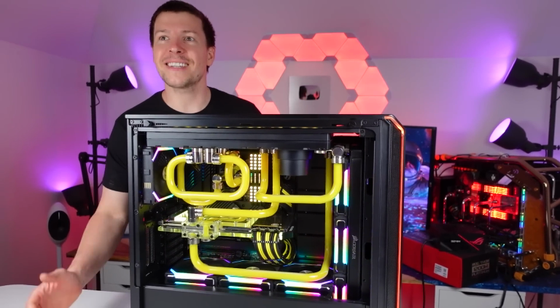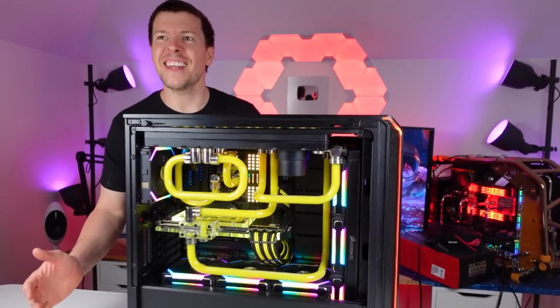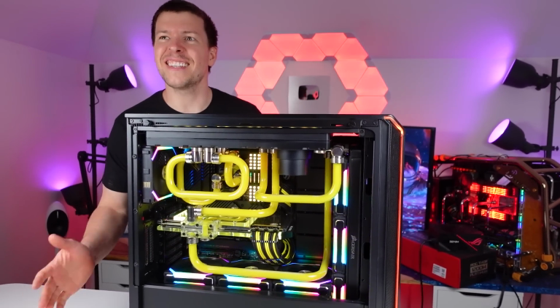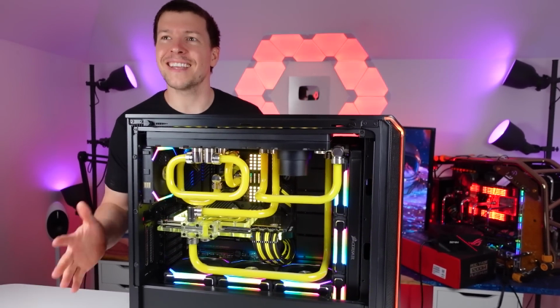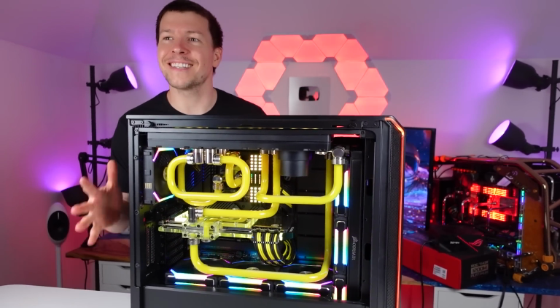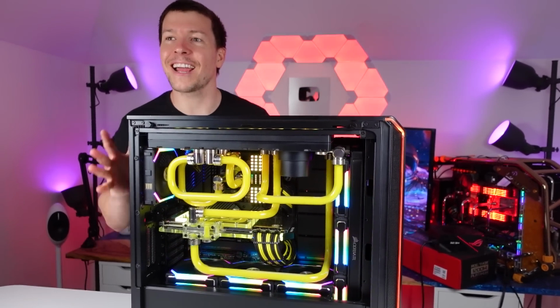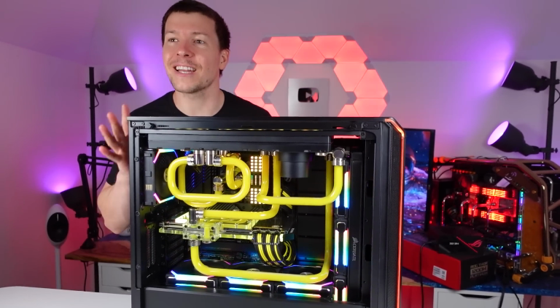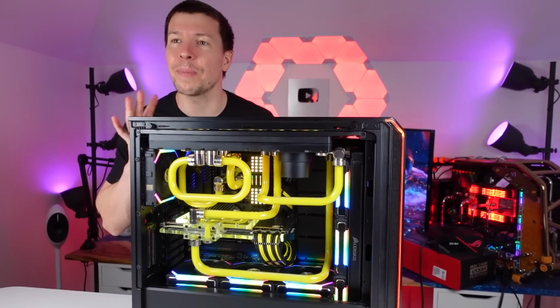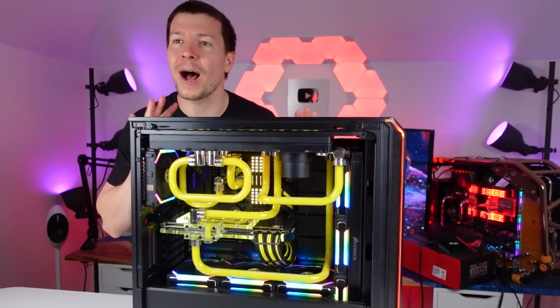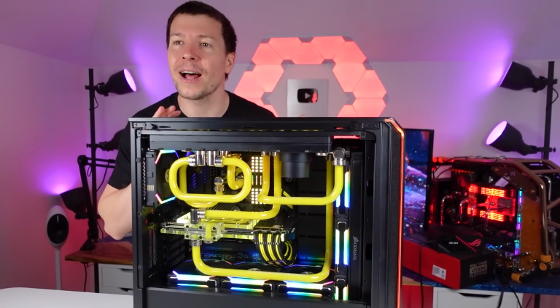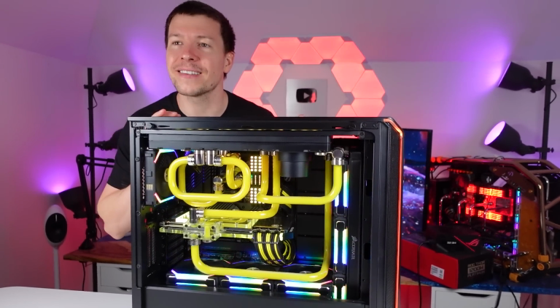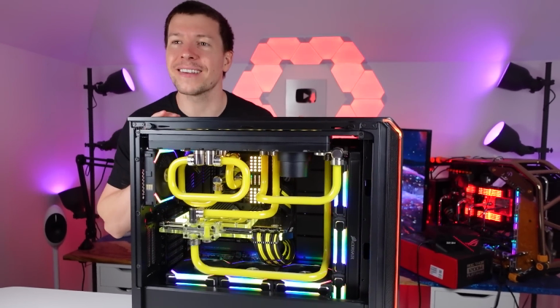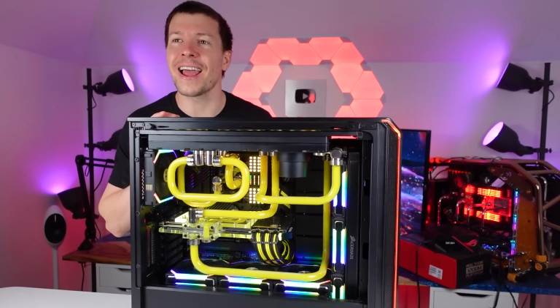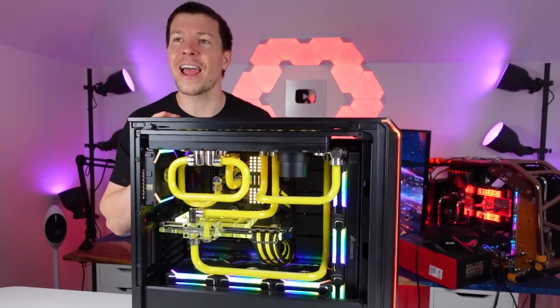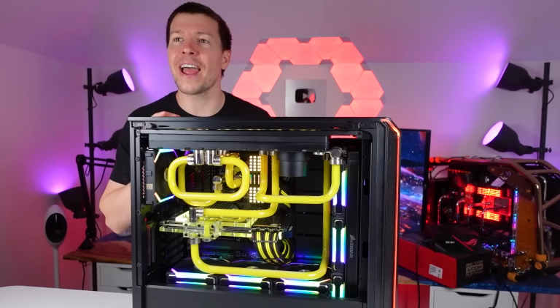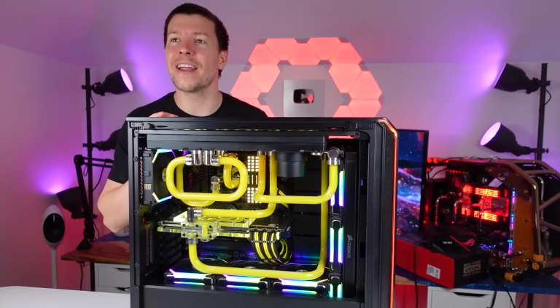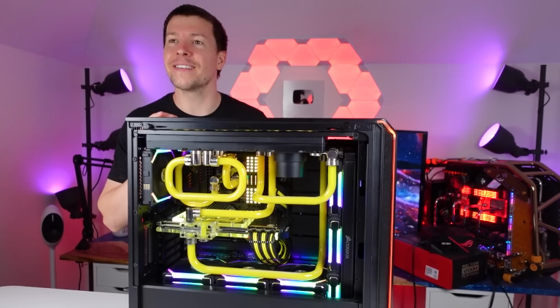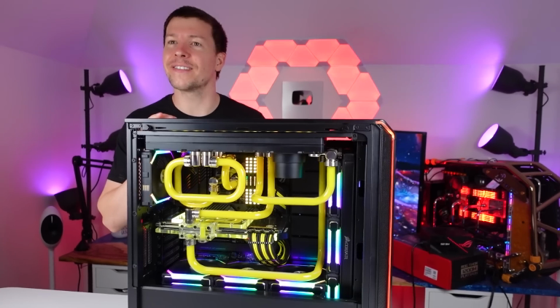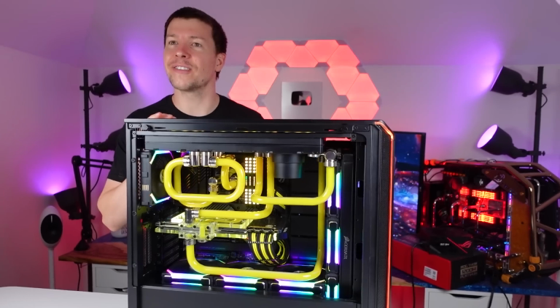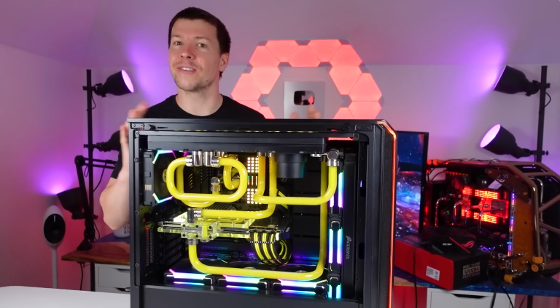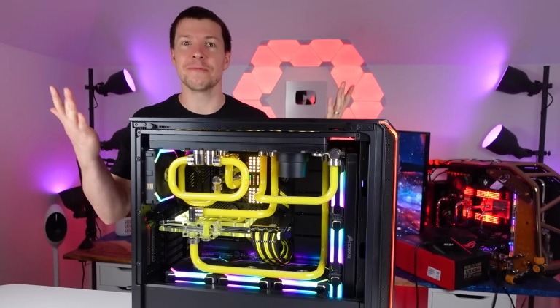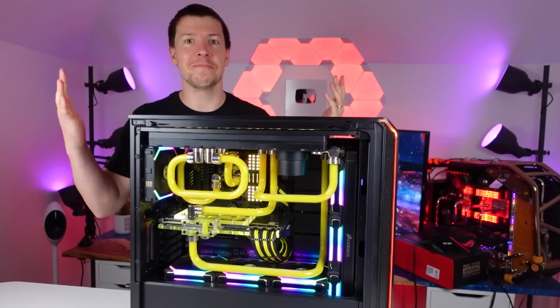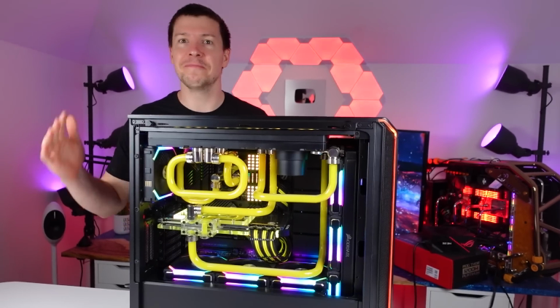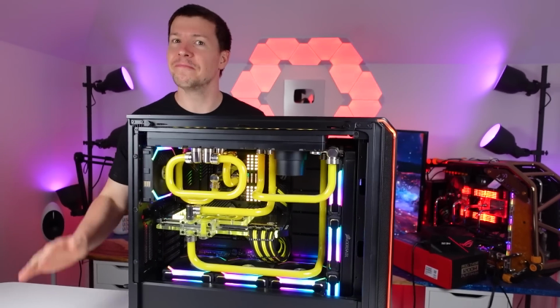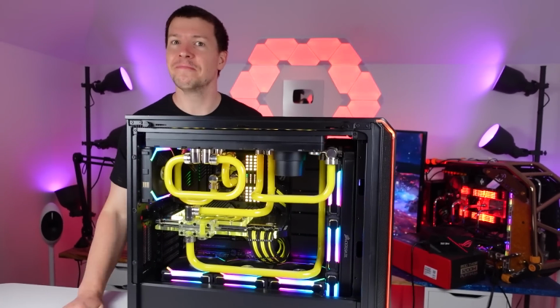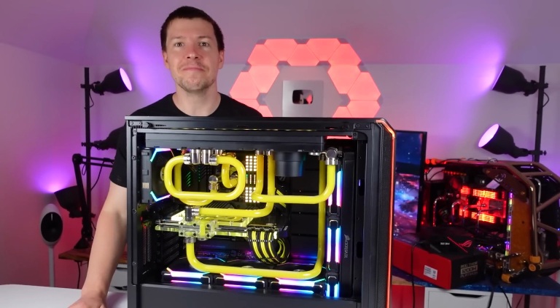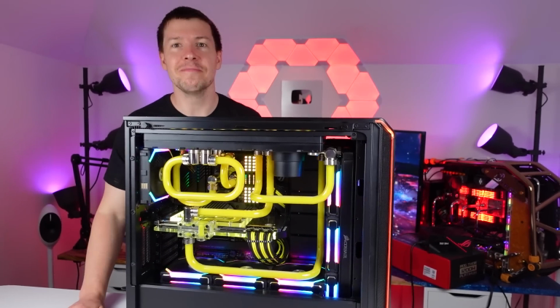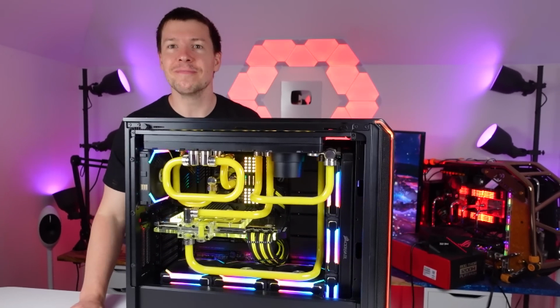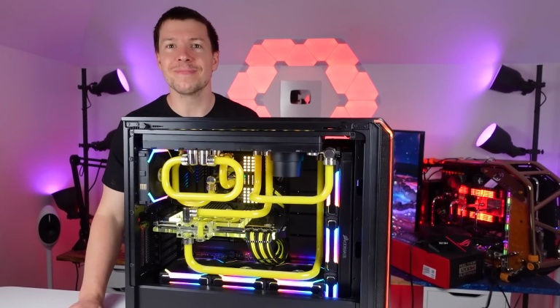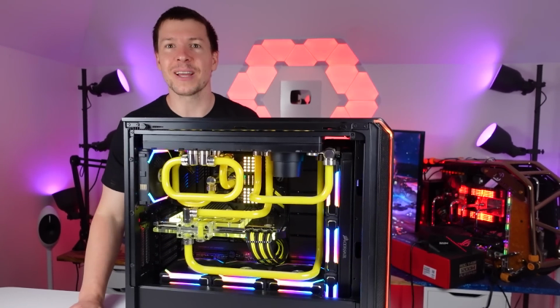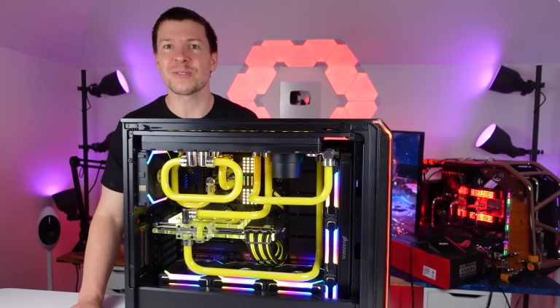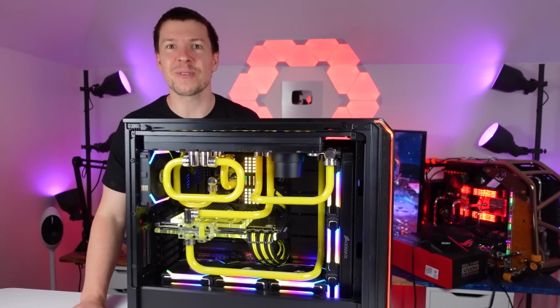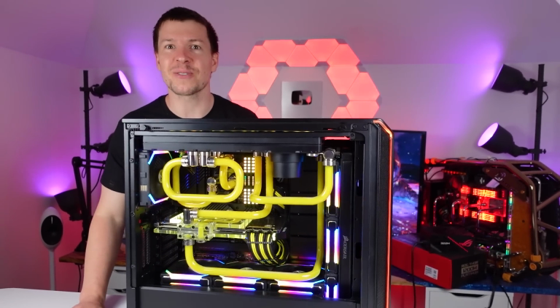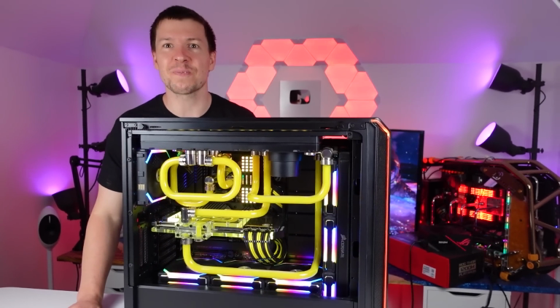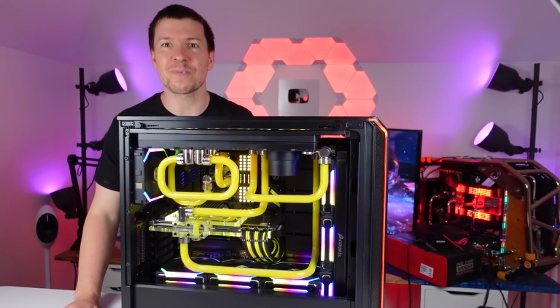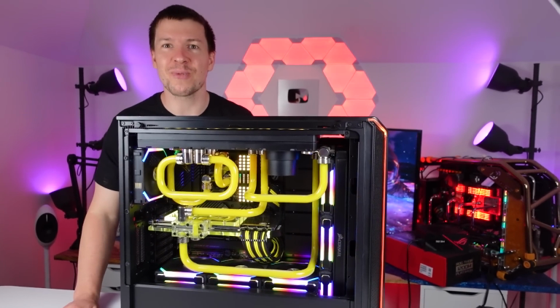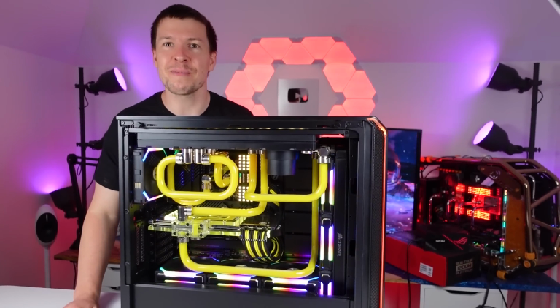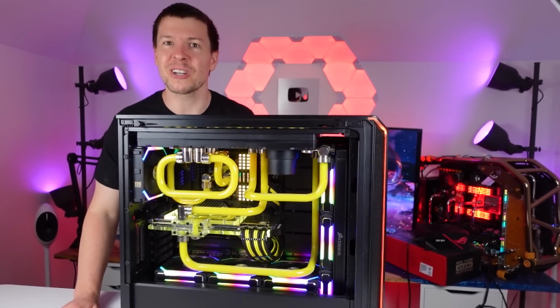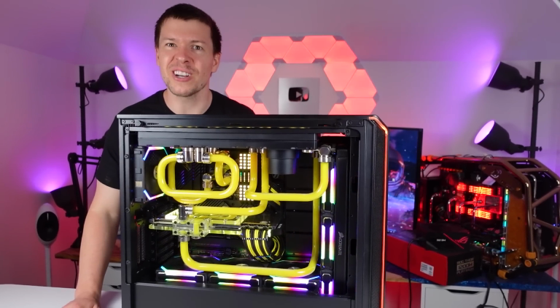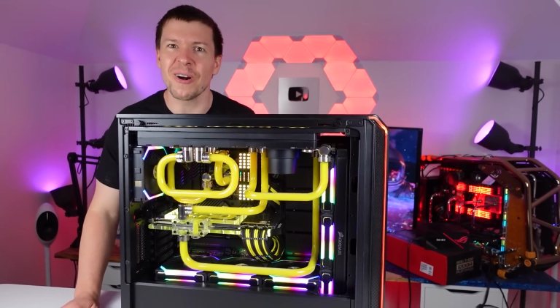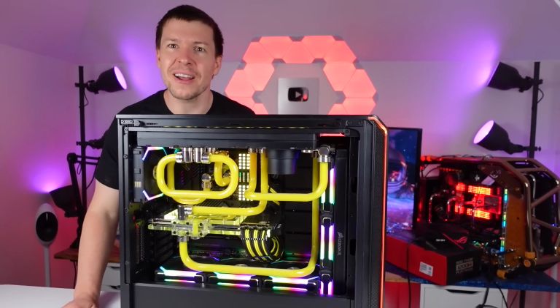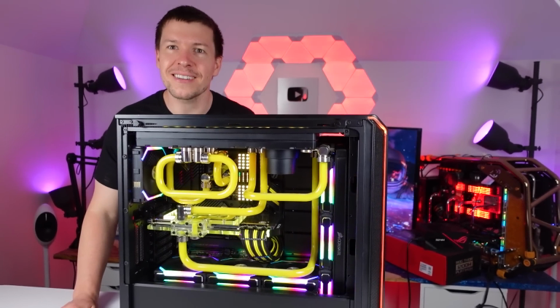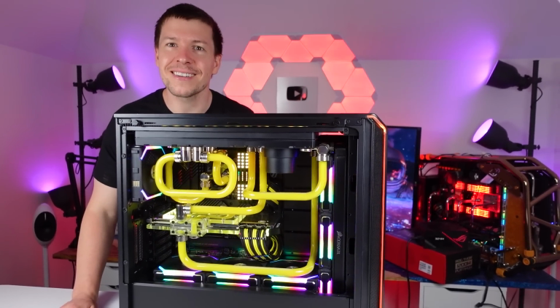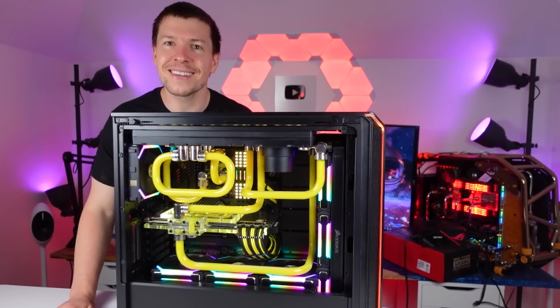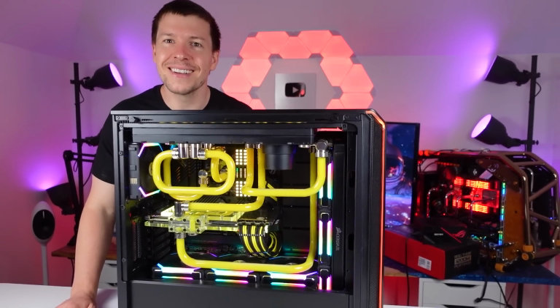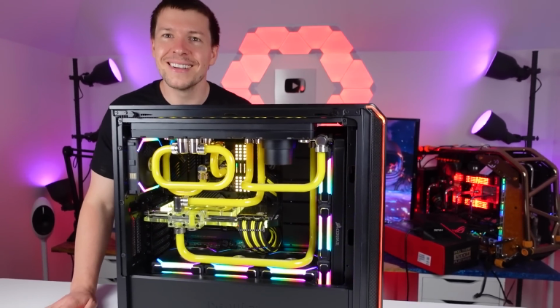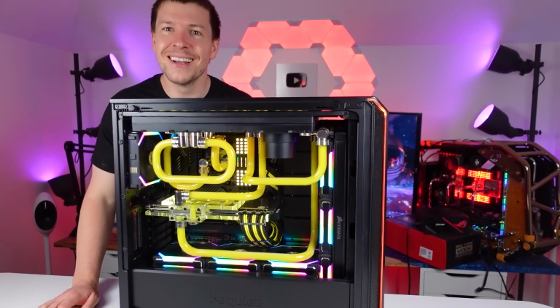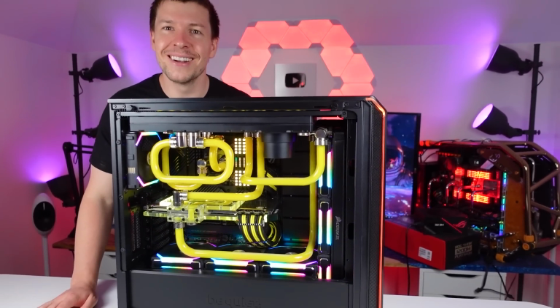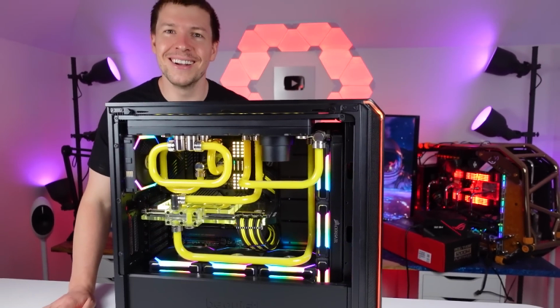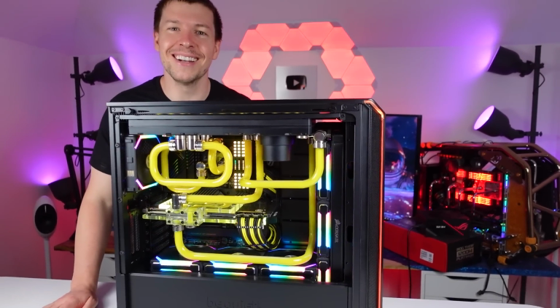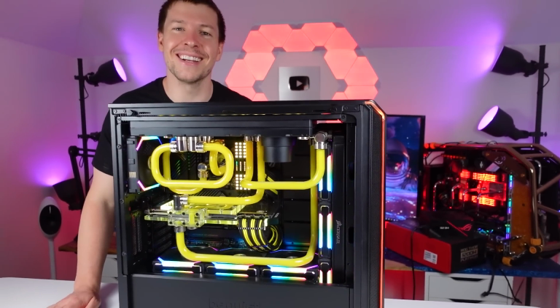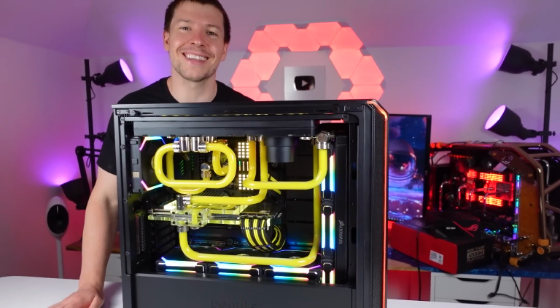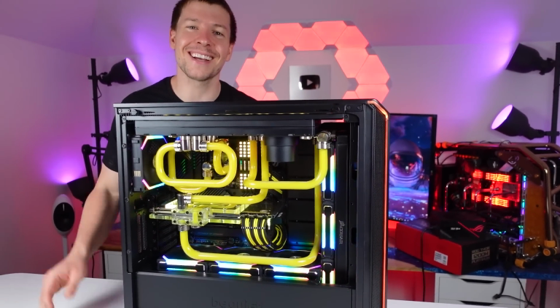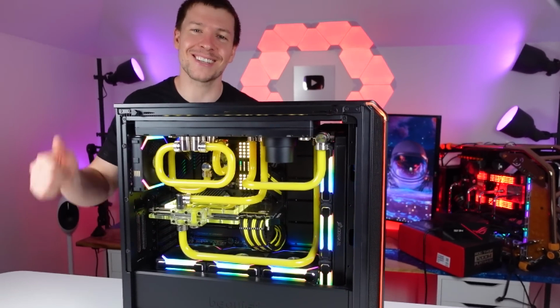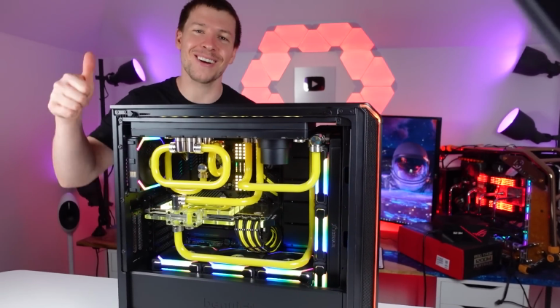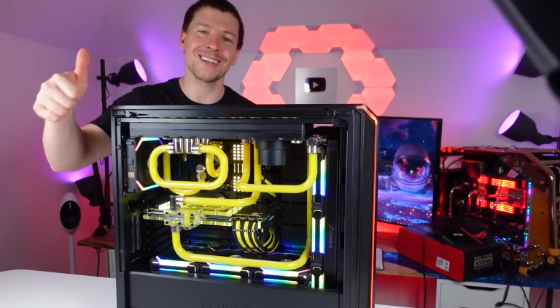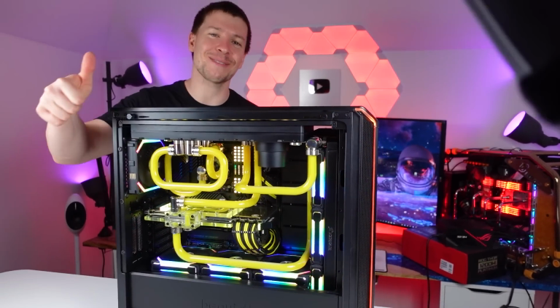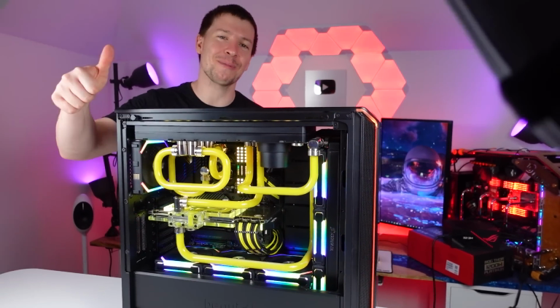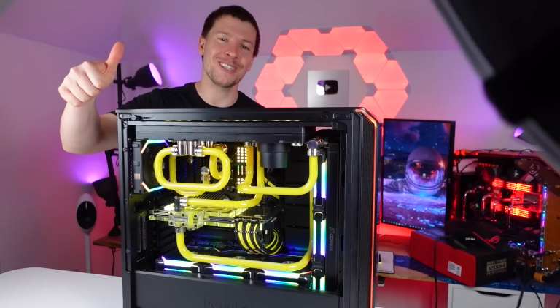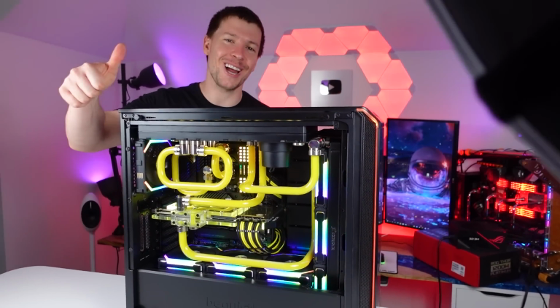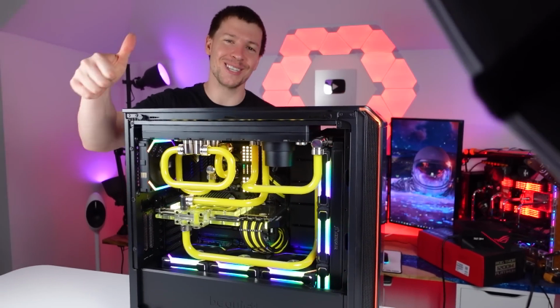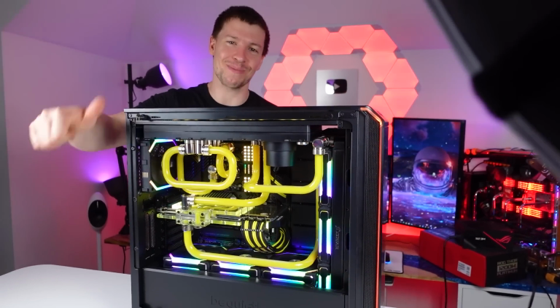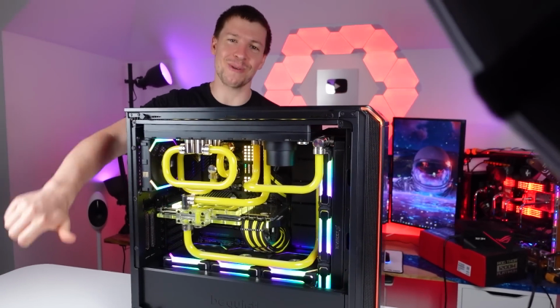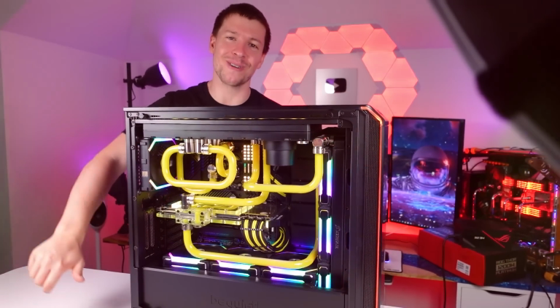Let's get this thing taken apart — that's pretty much it. Thanks guys, I appreciate your support.